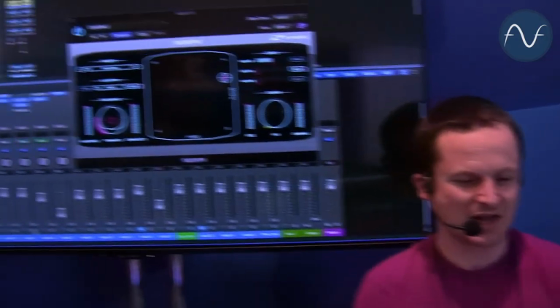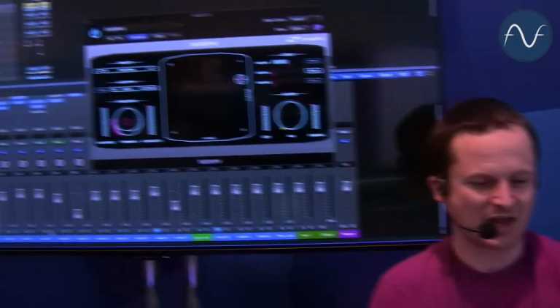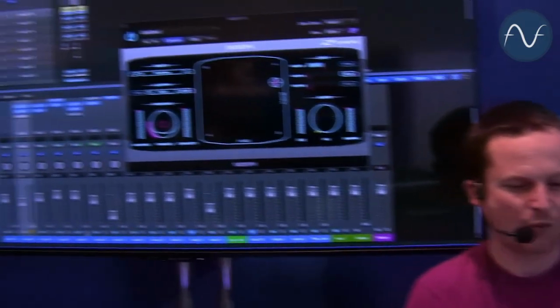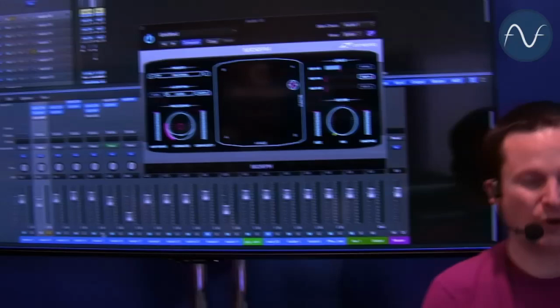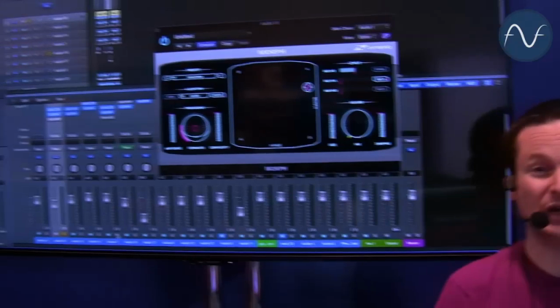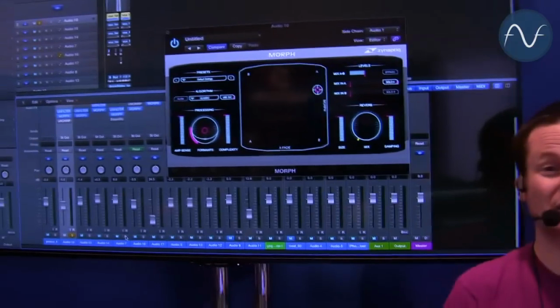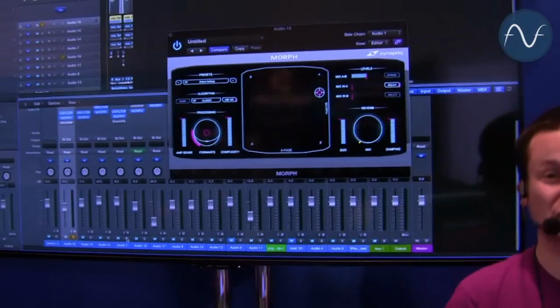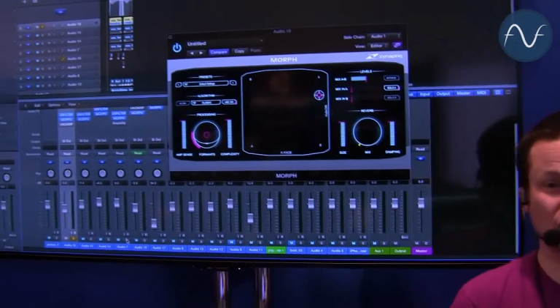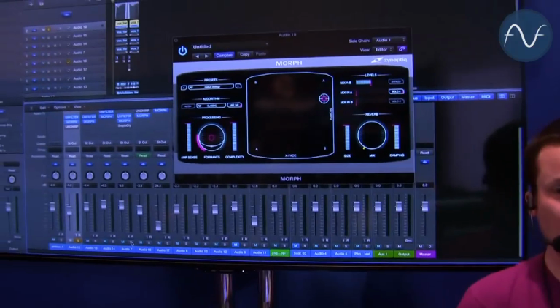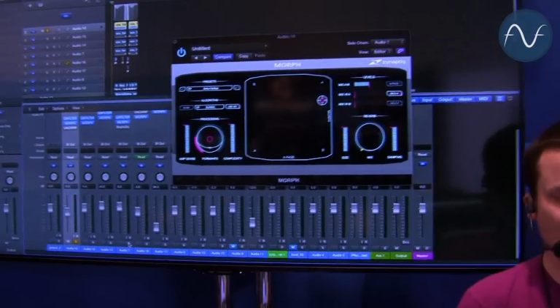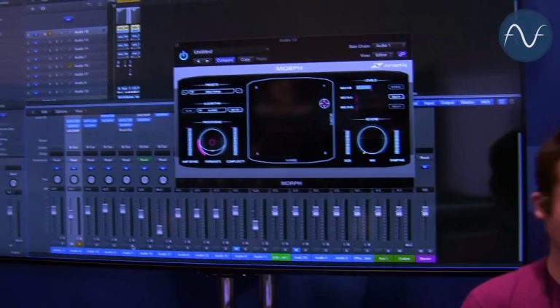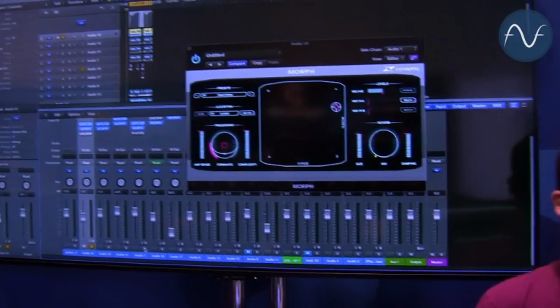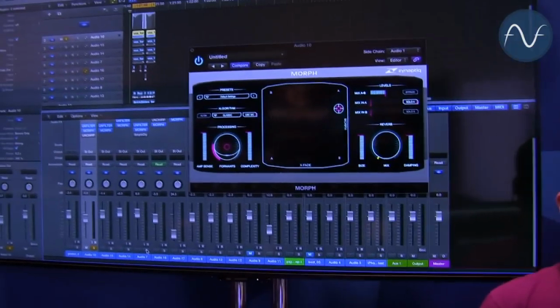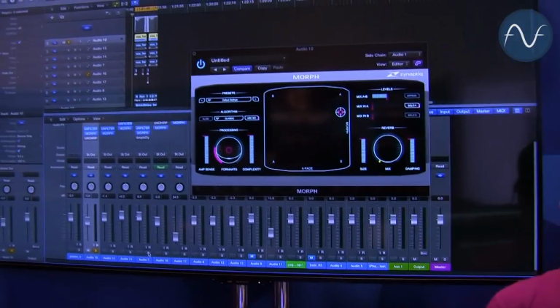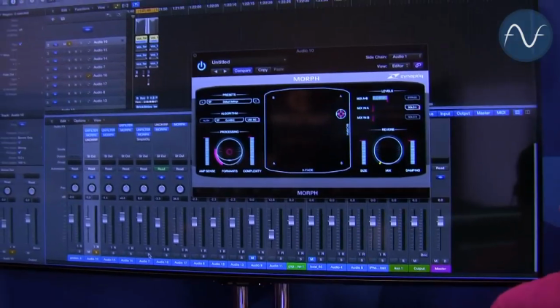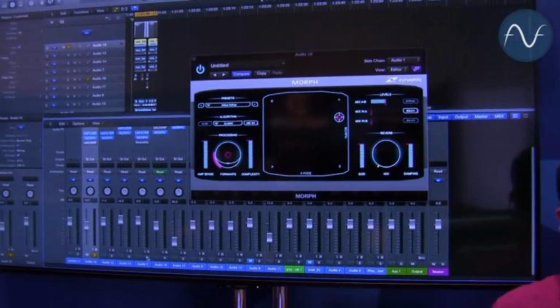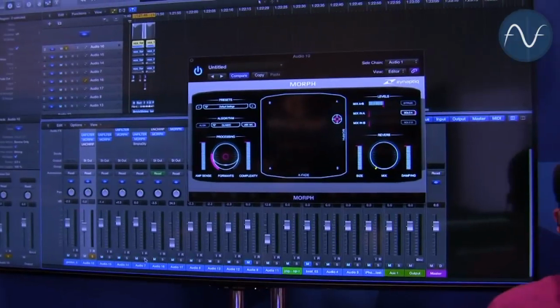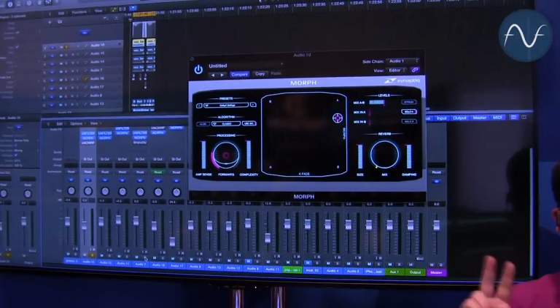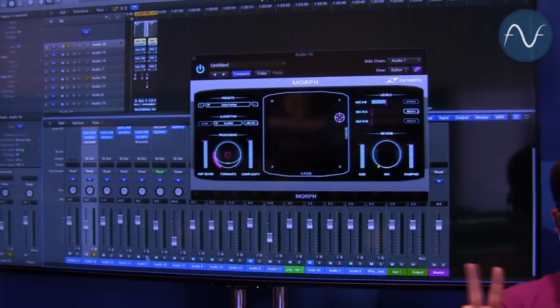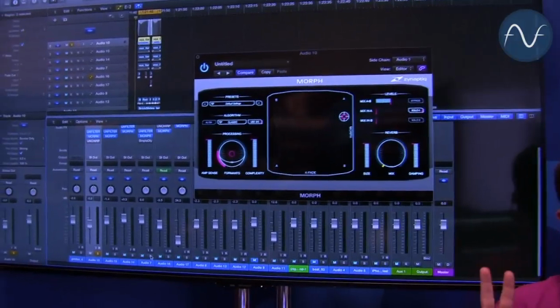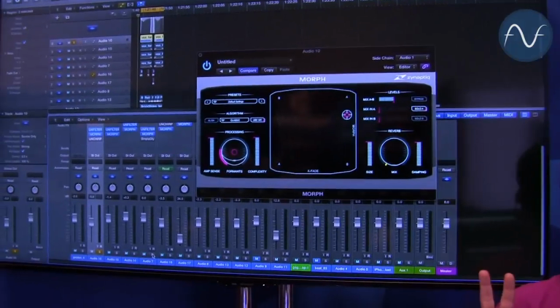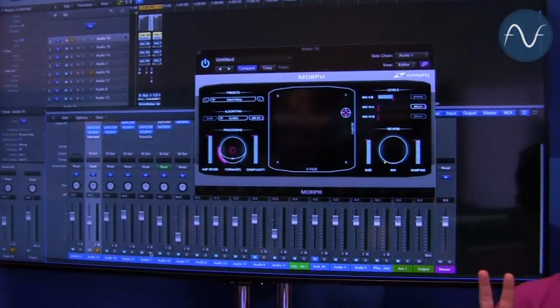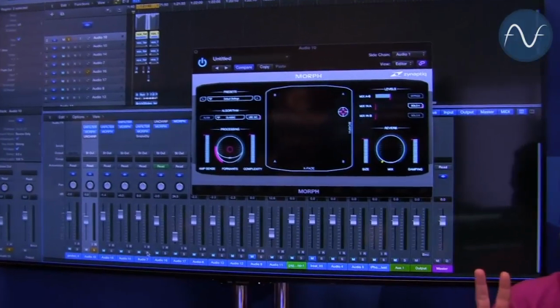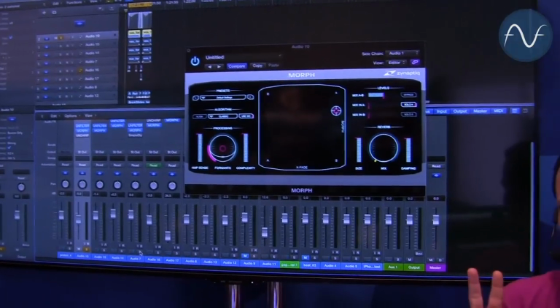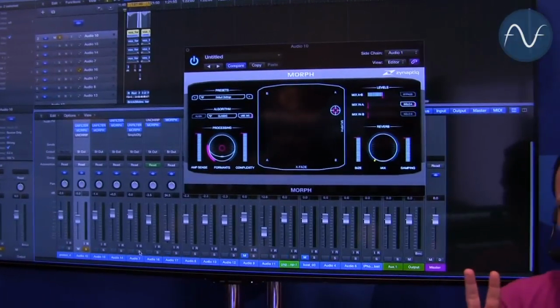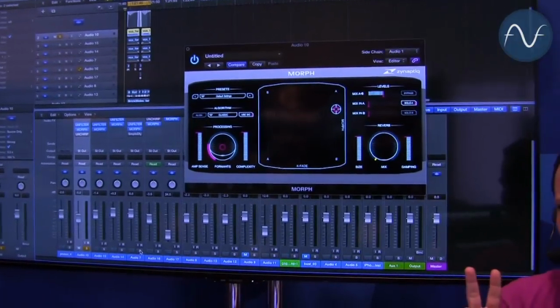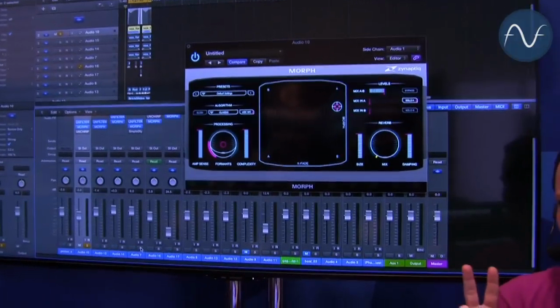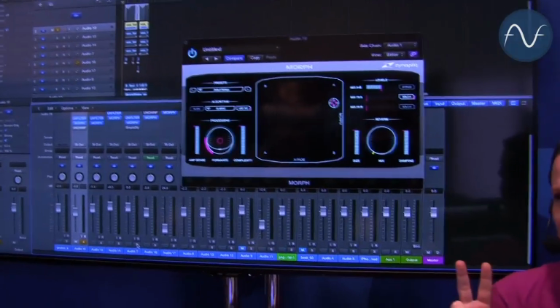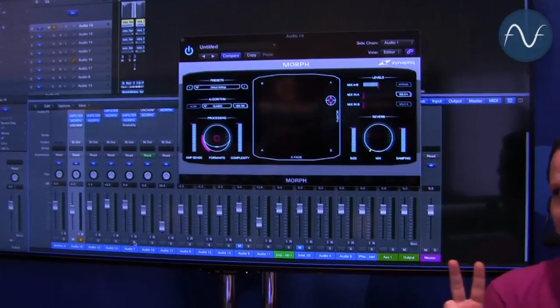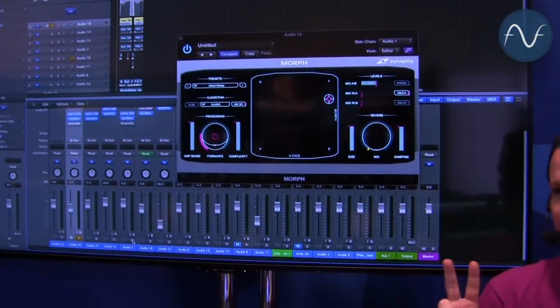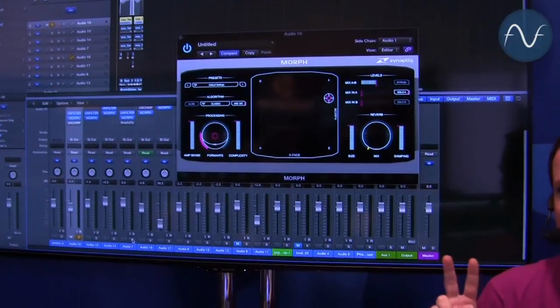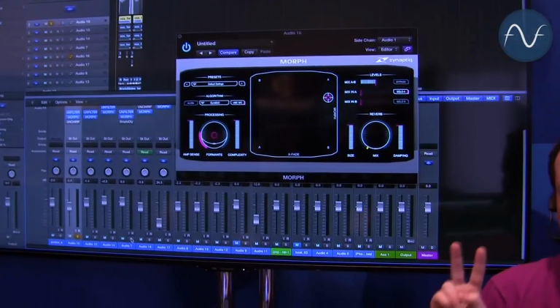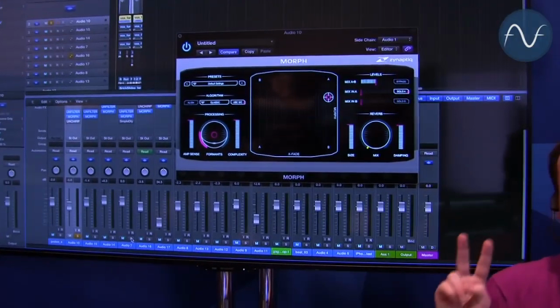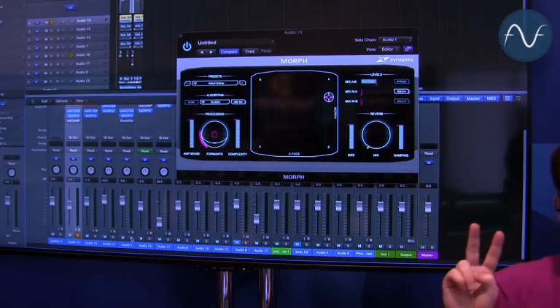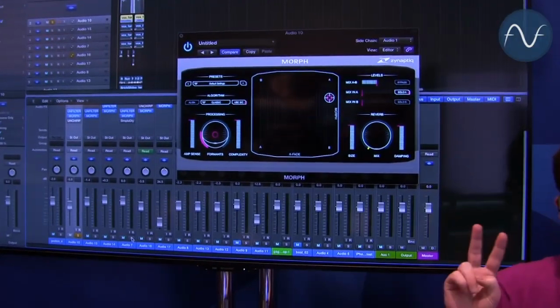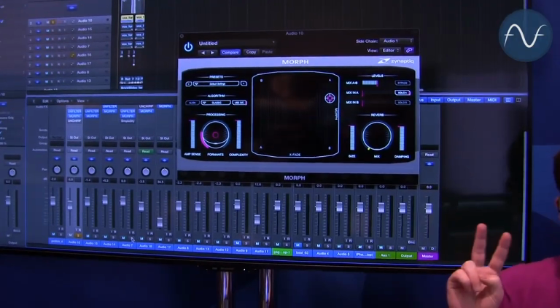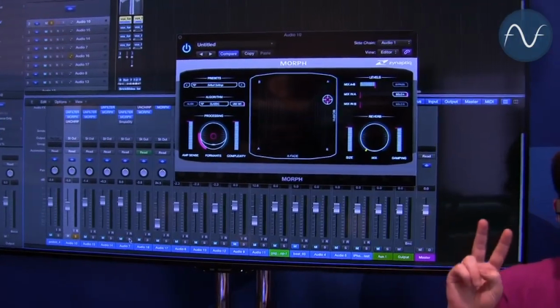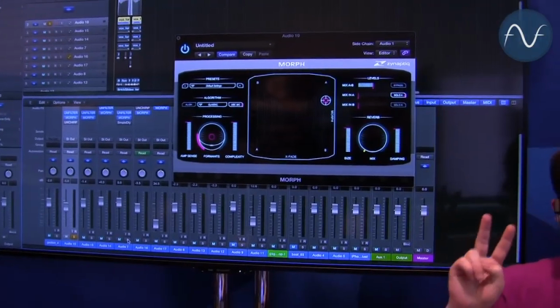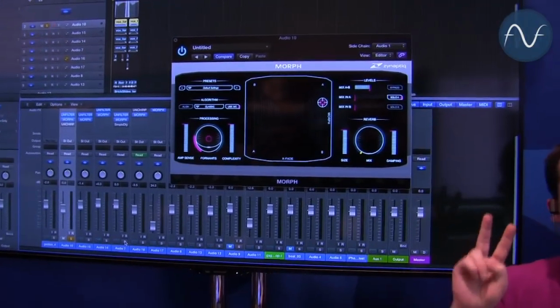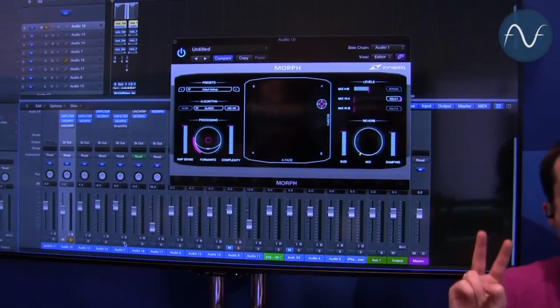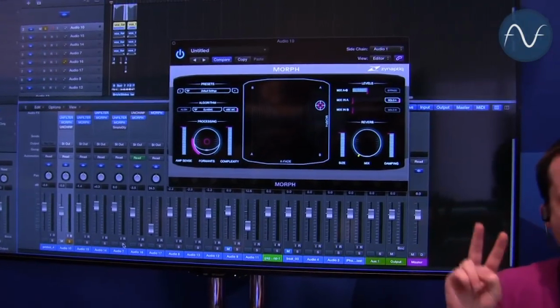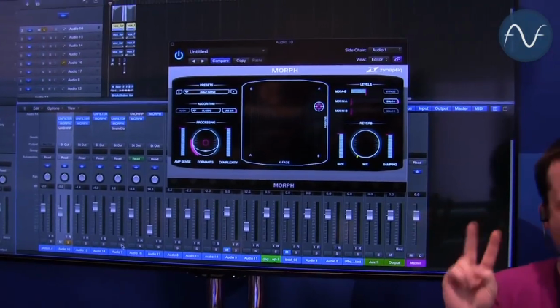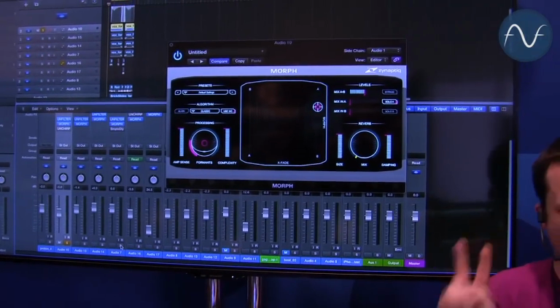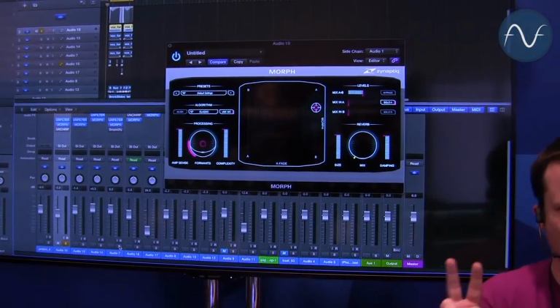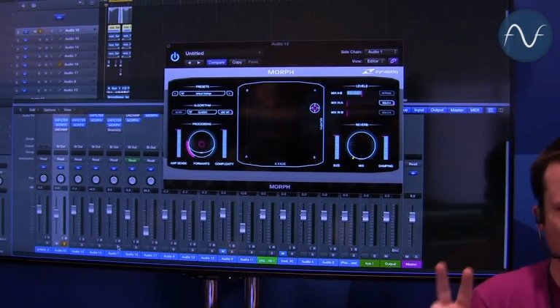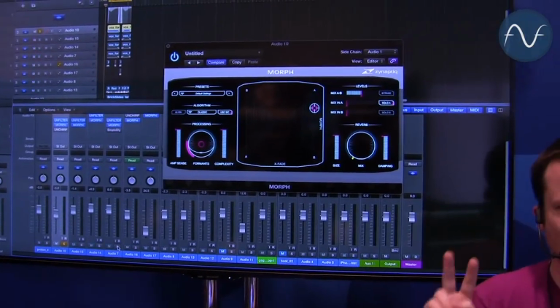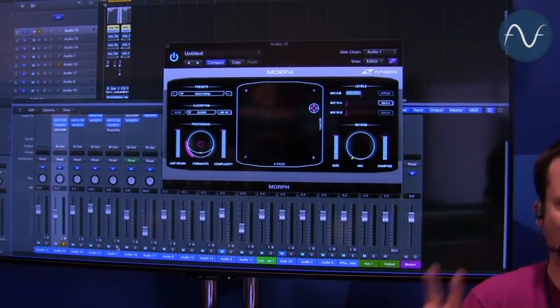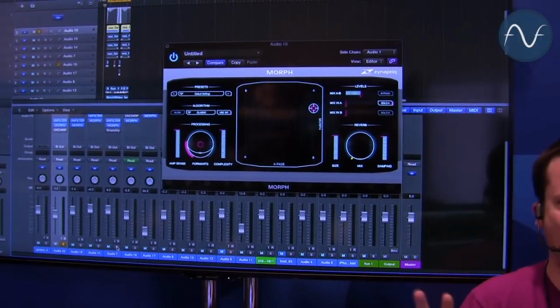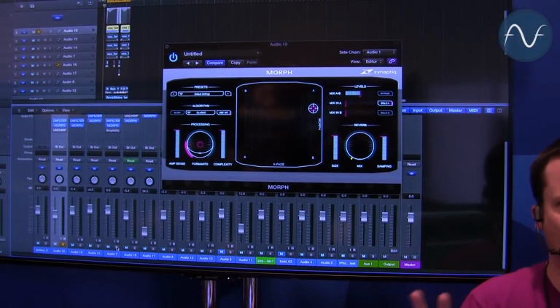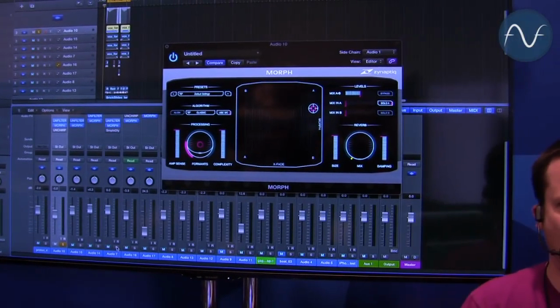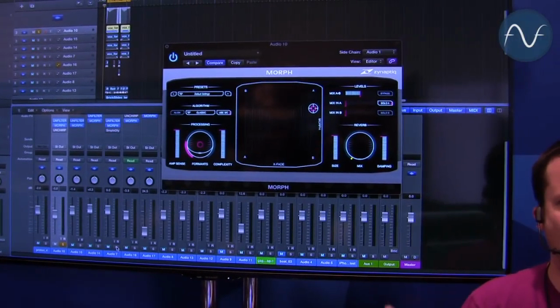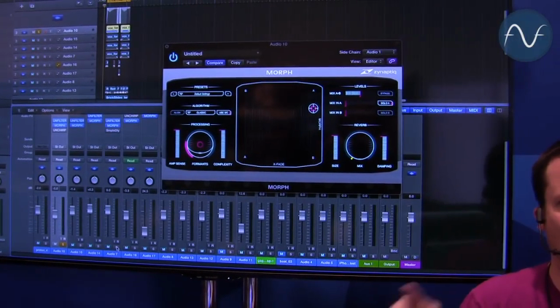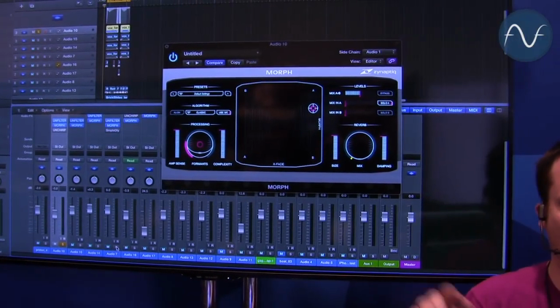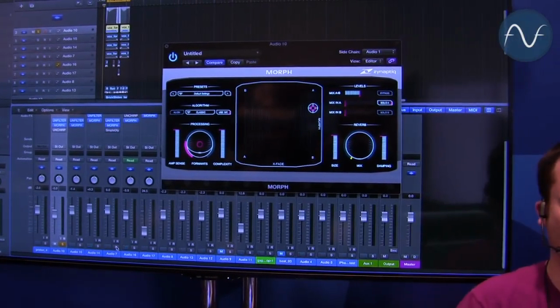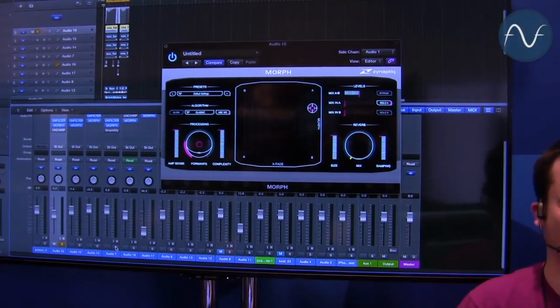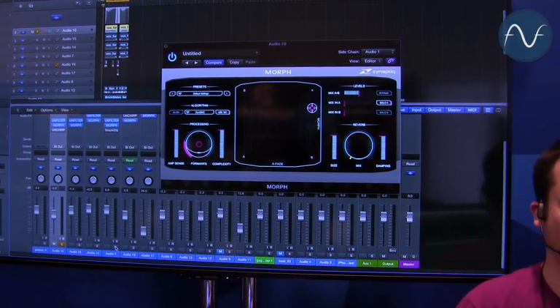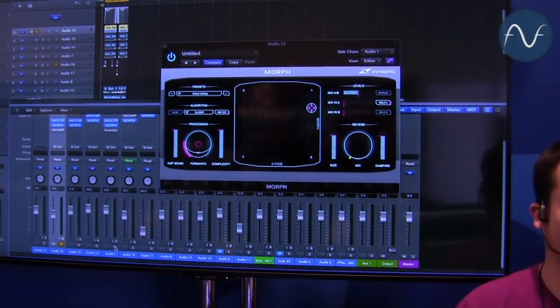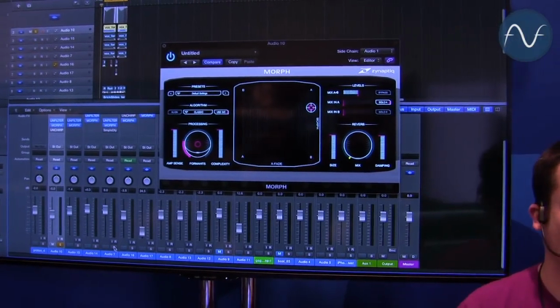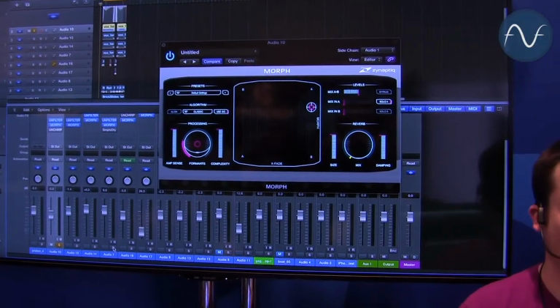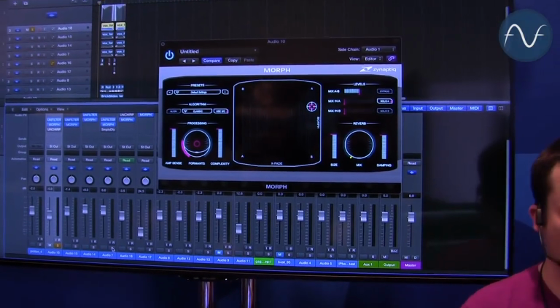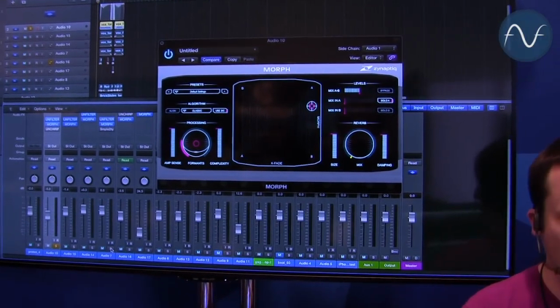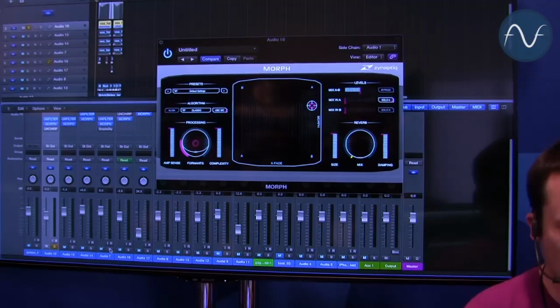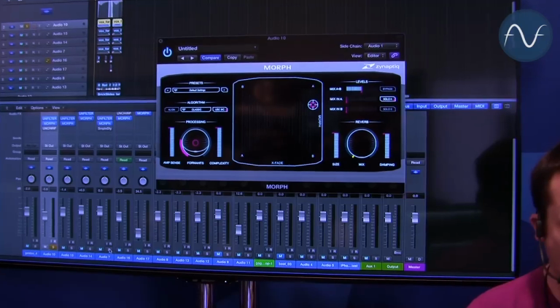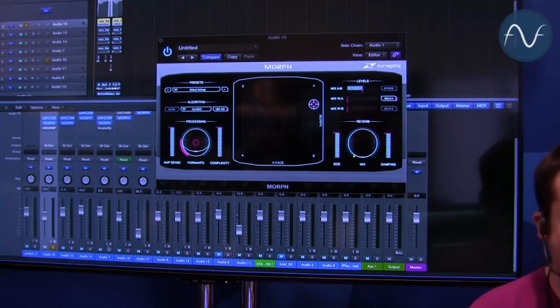What does it do? It takes two input signals and creates a new hybrid sound out of those in real time.